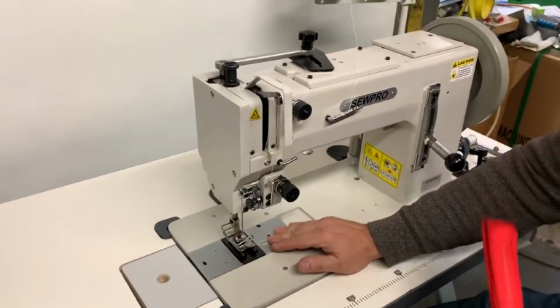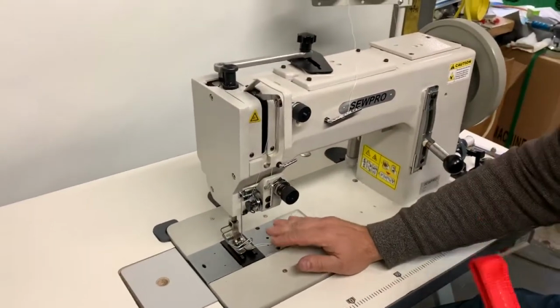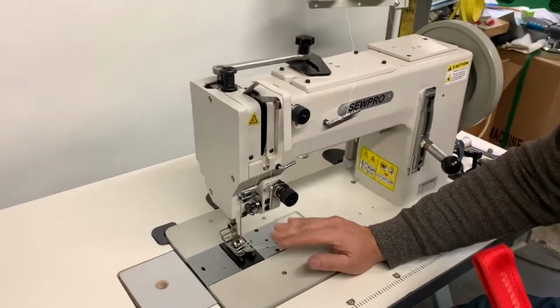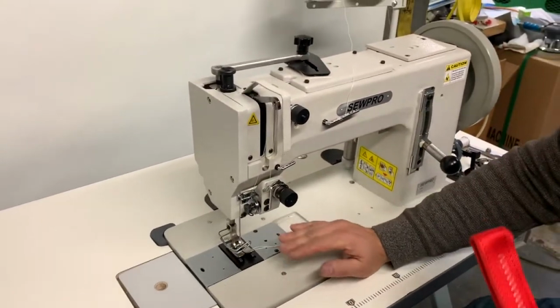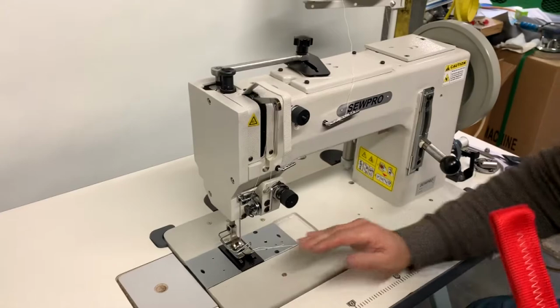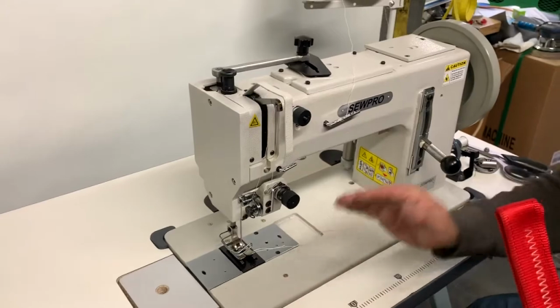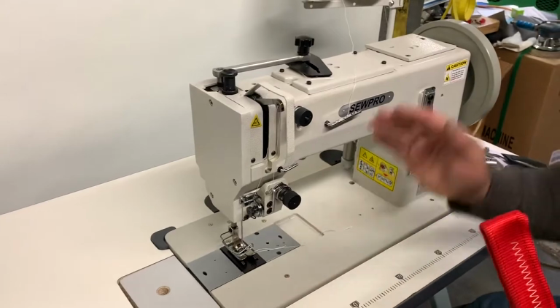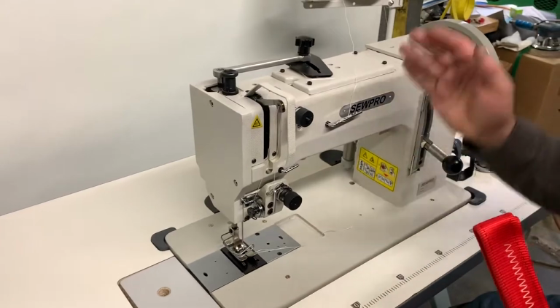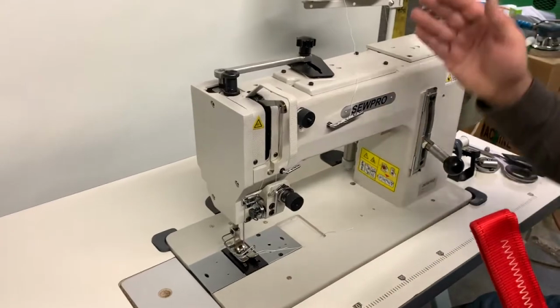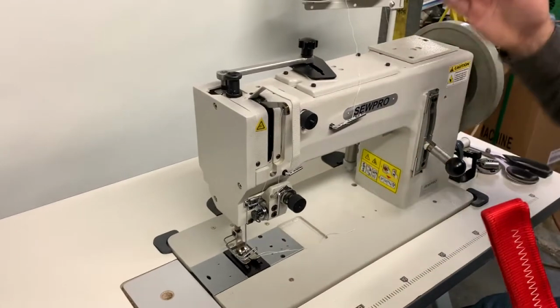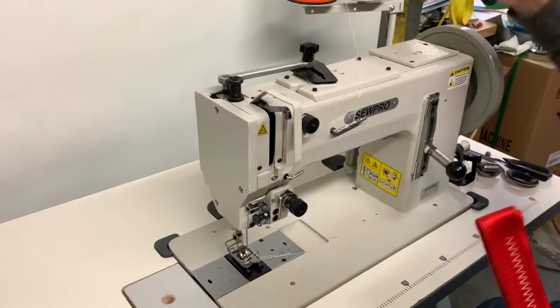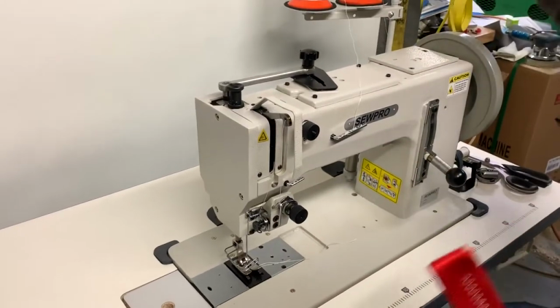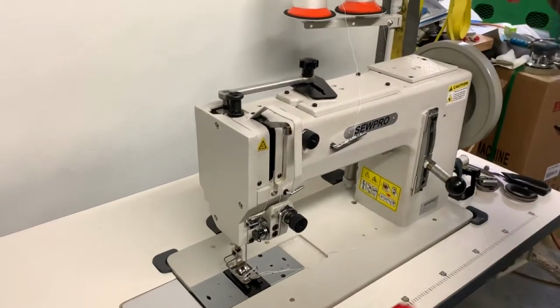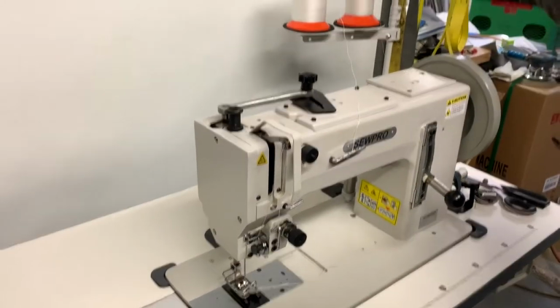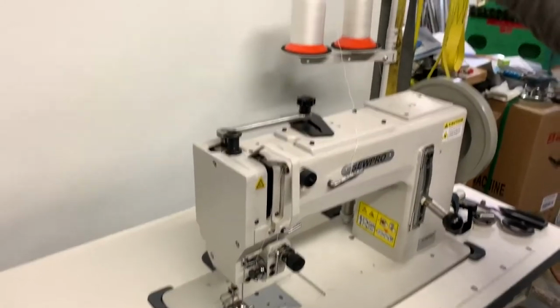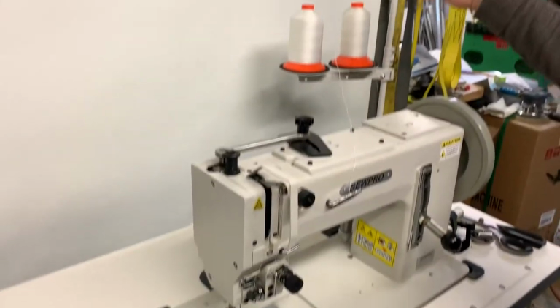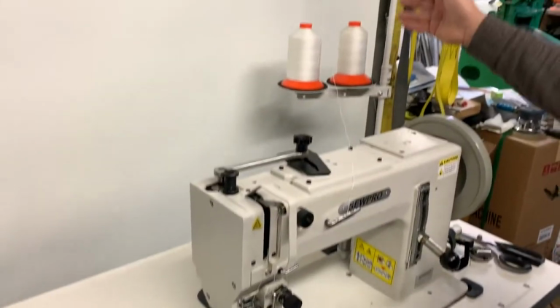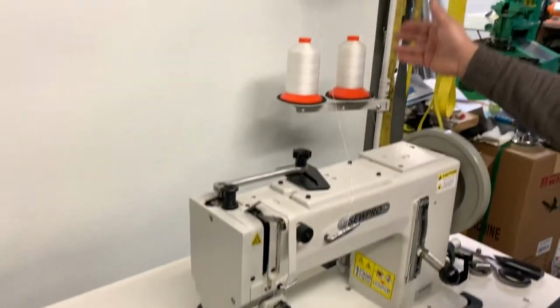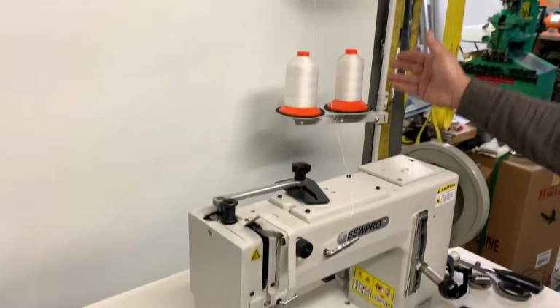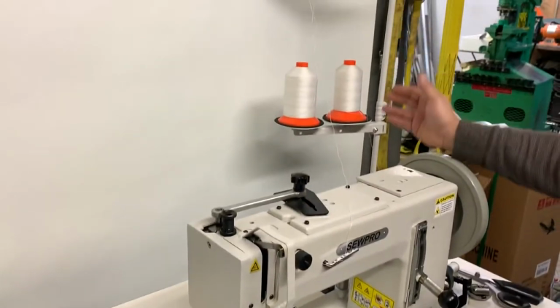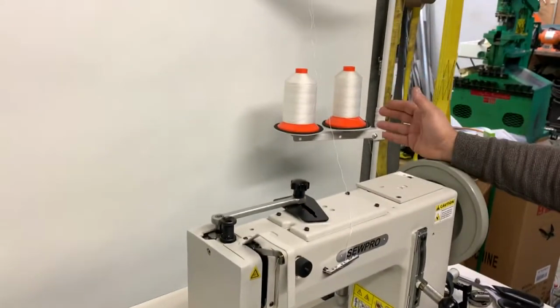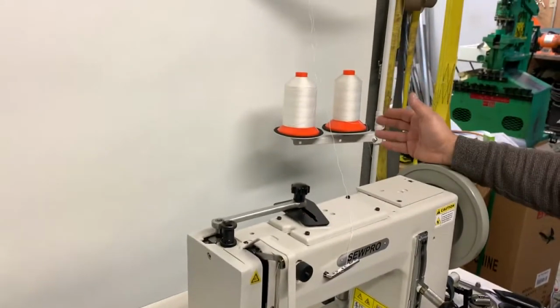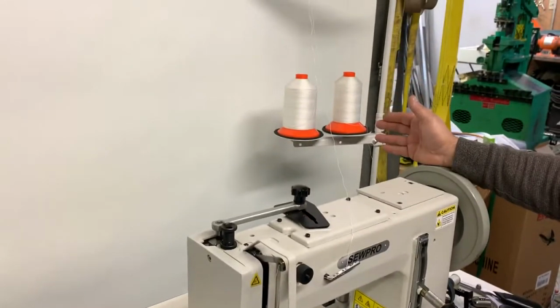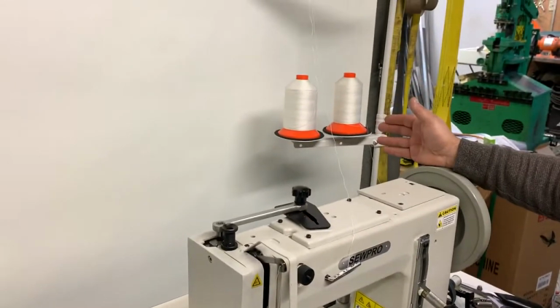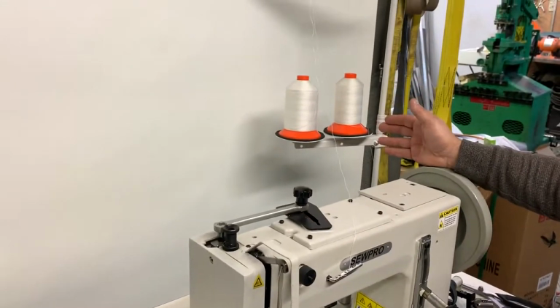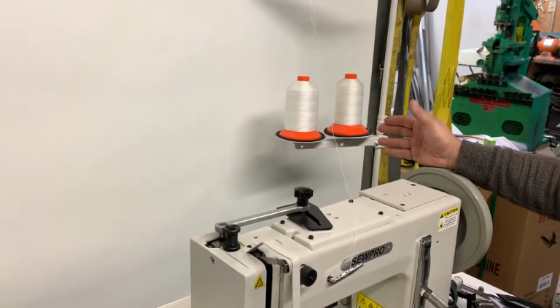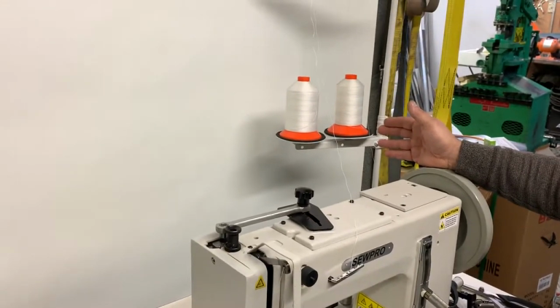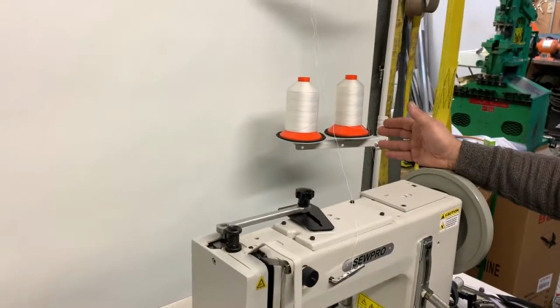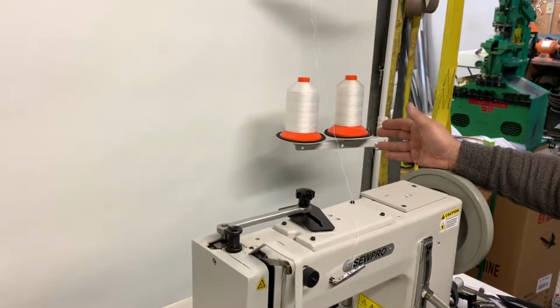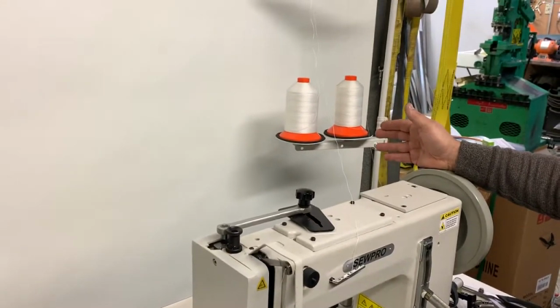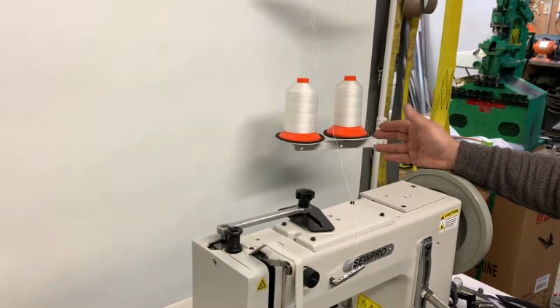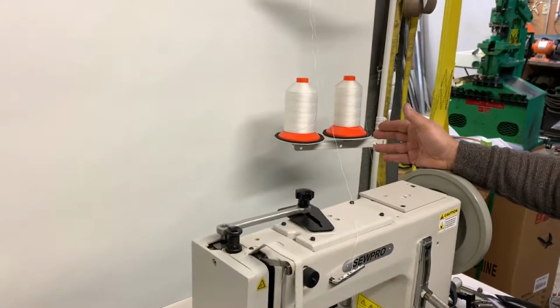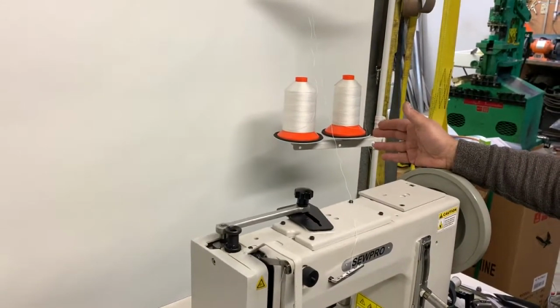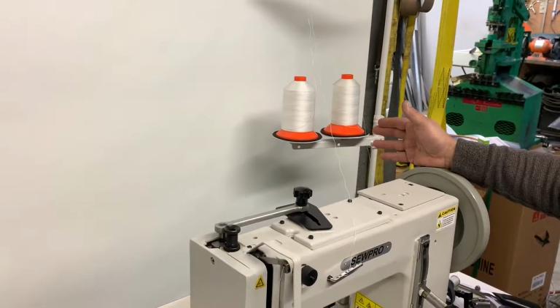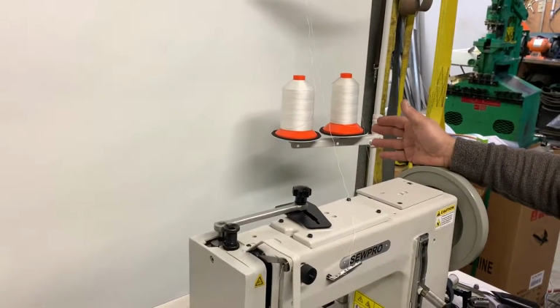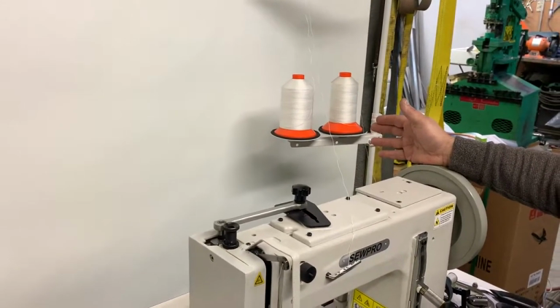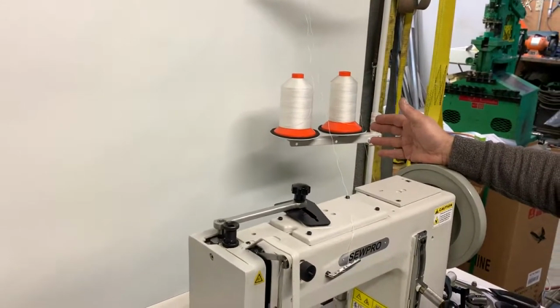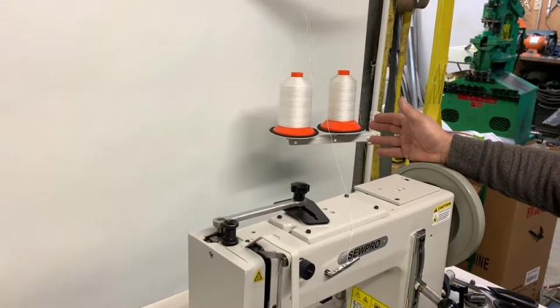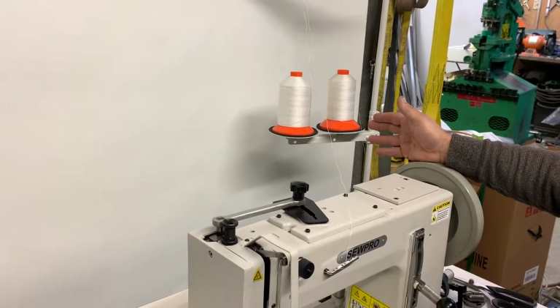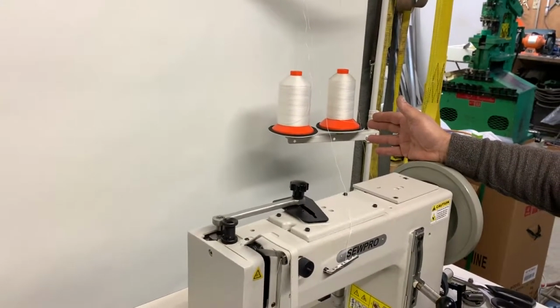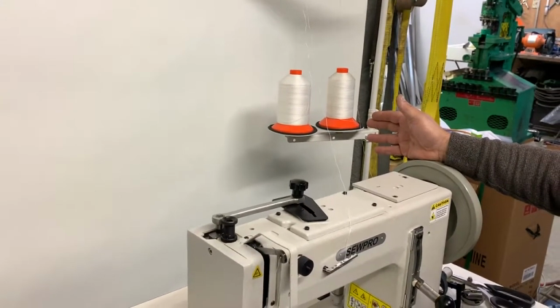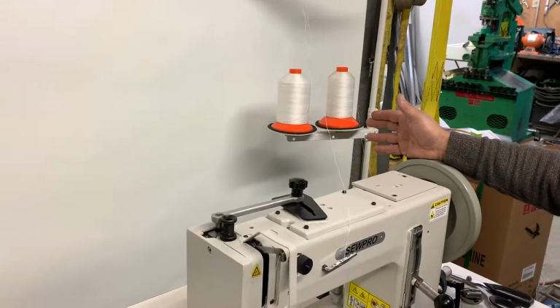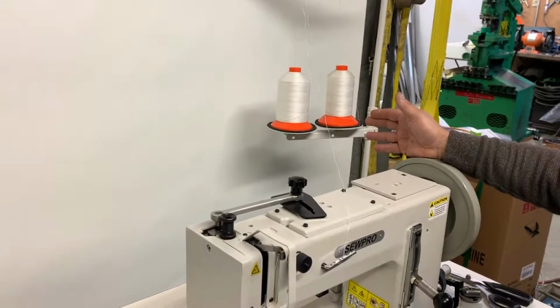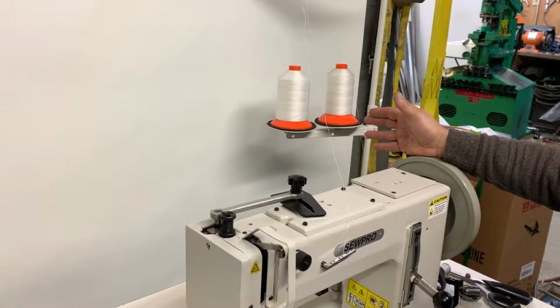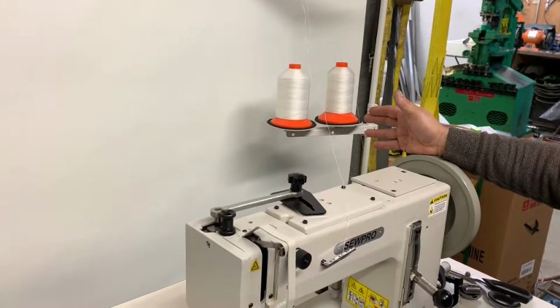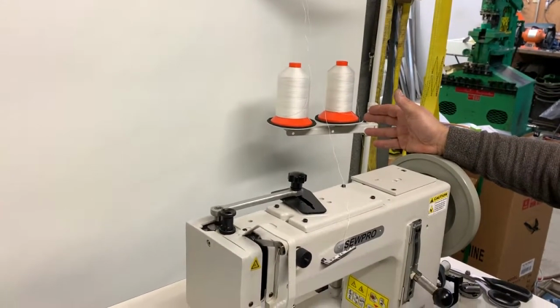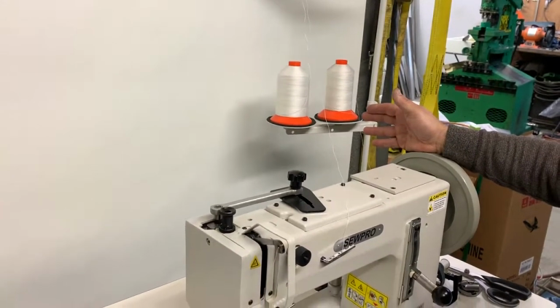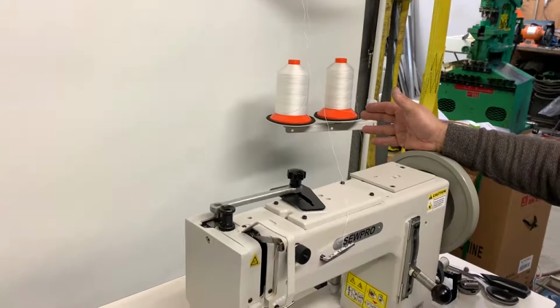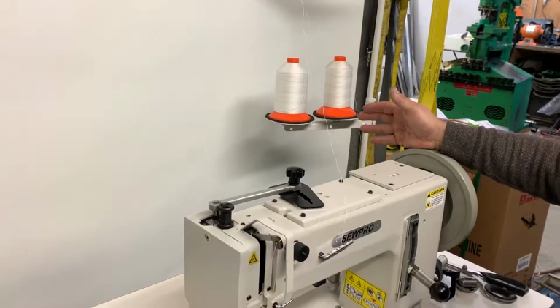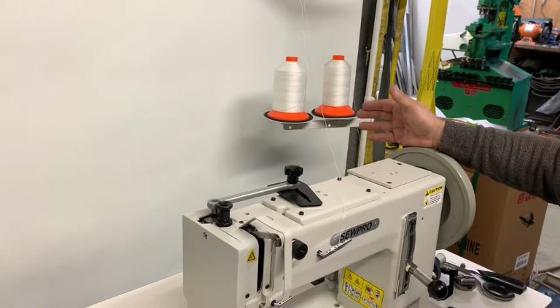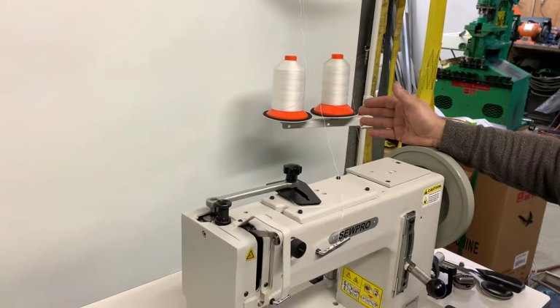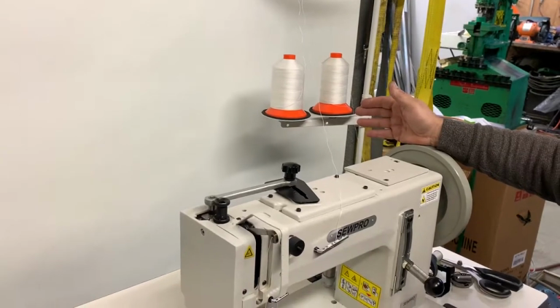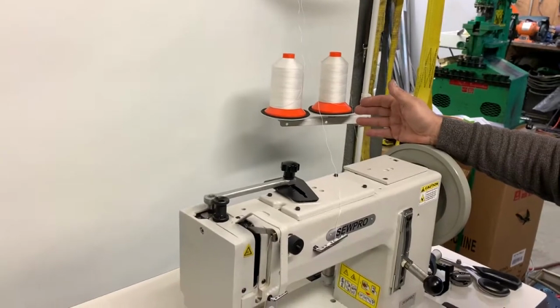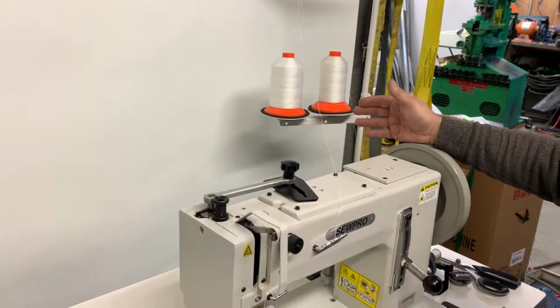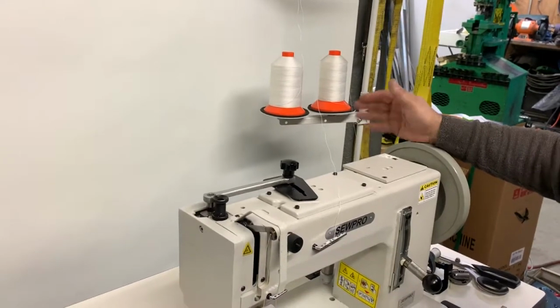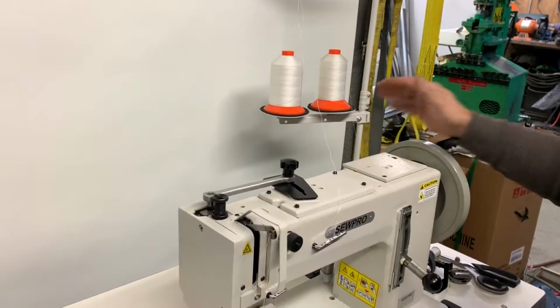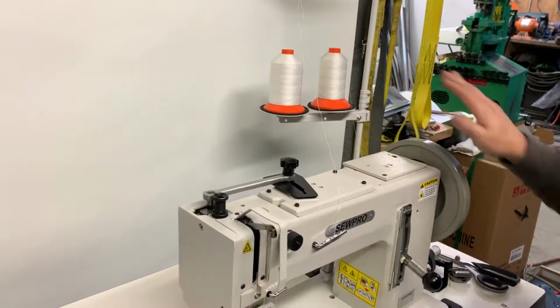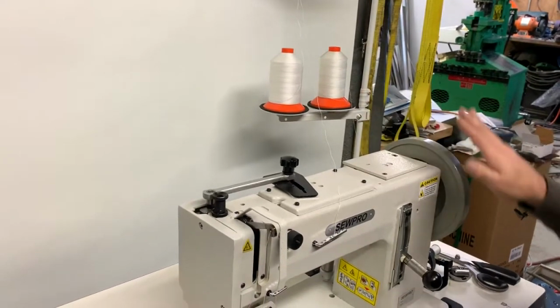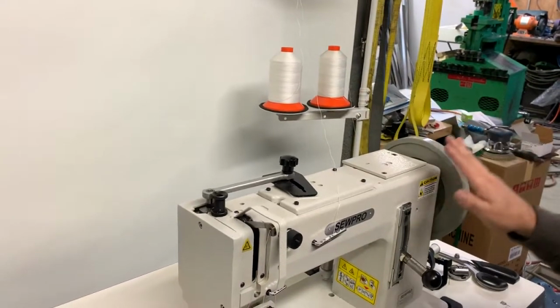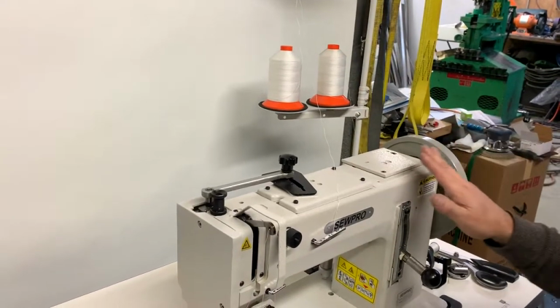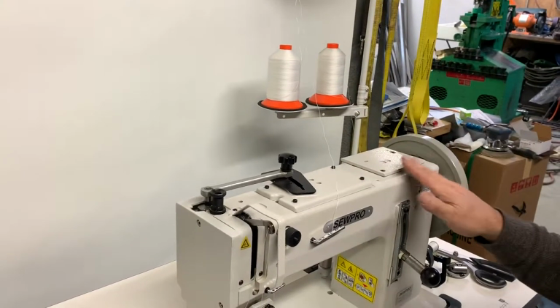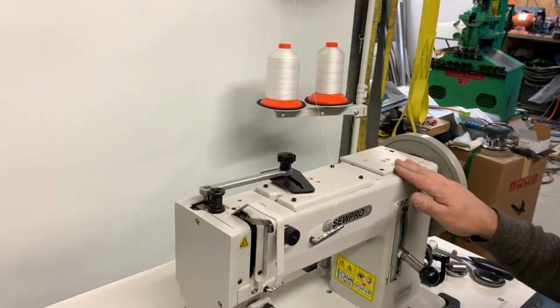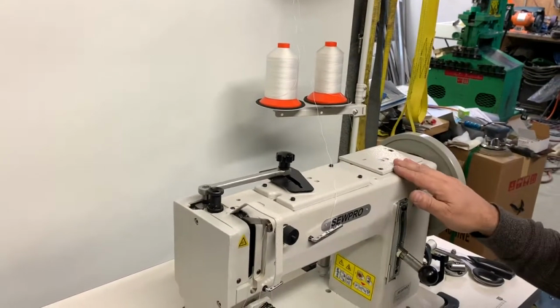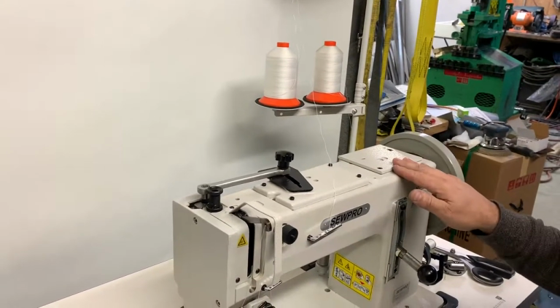It can be used for a lot of other heavy-duty applications. I use size 138 thread, but you can use 207 or even up to 346 size thread with the way this machine is set up.